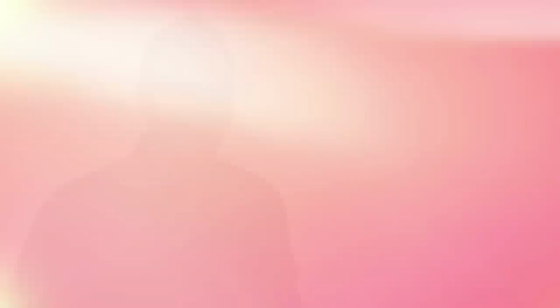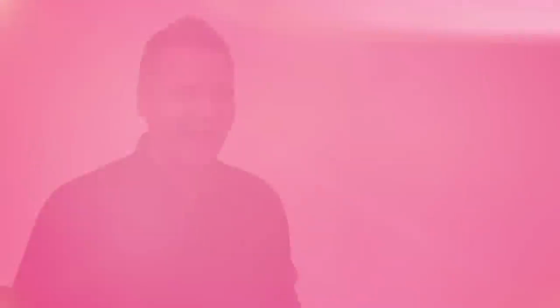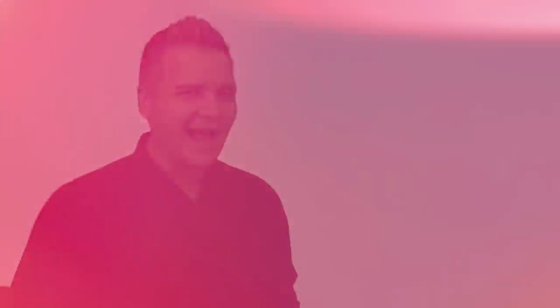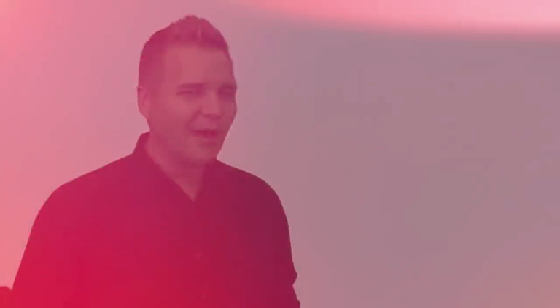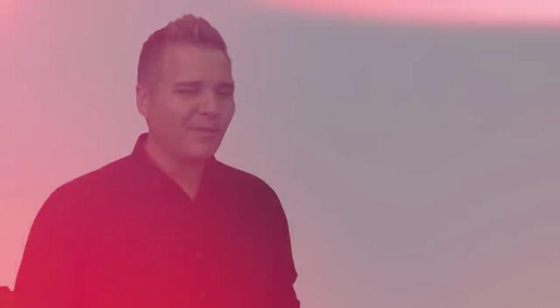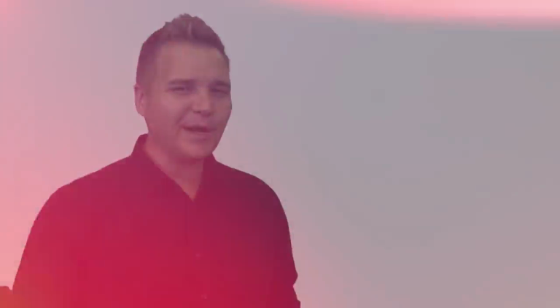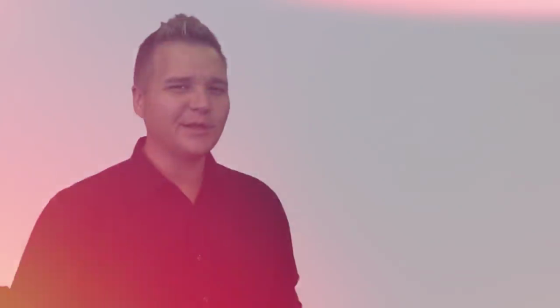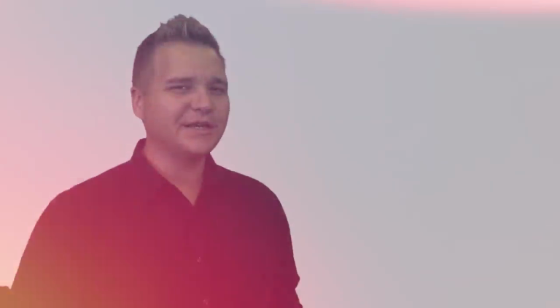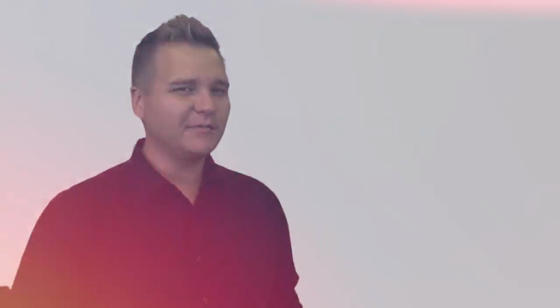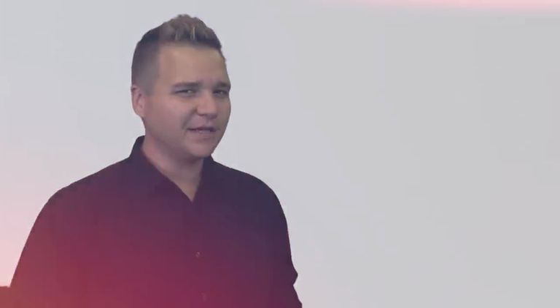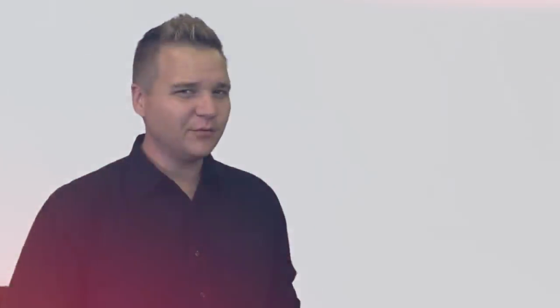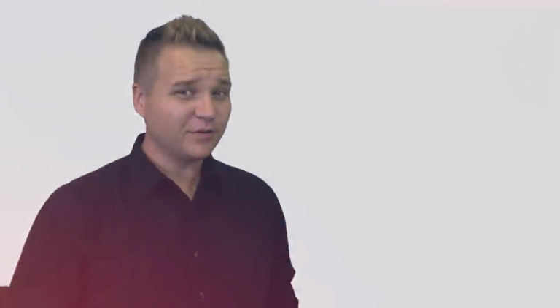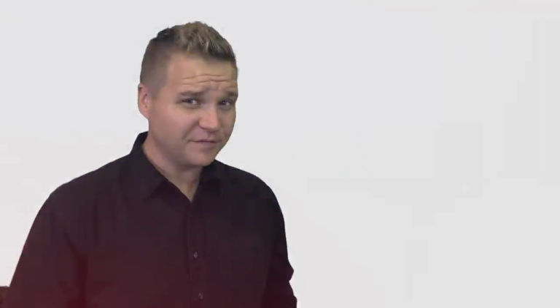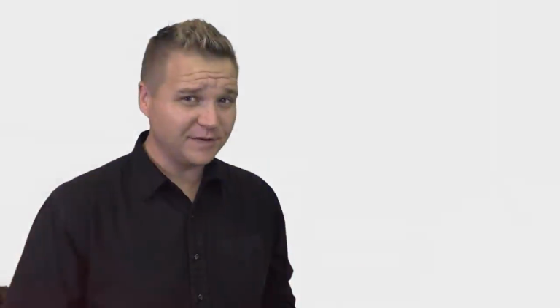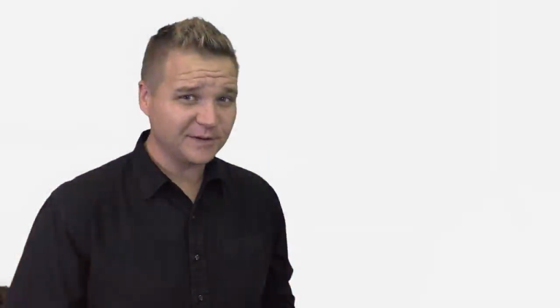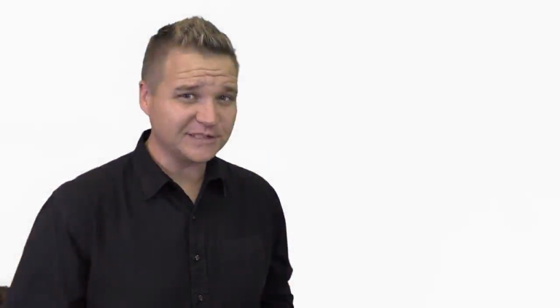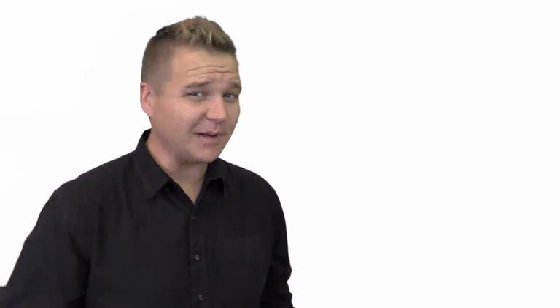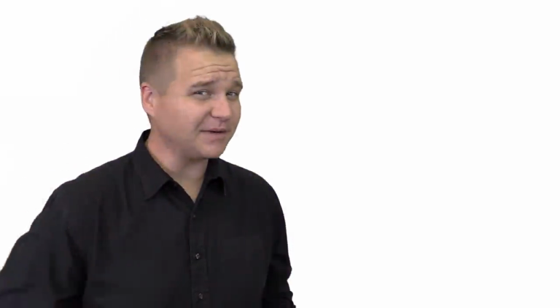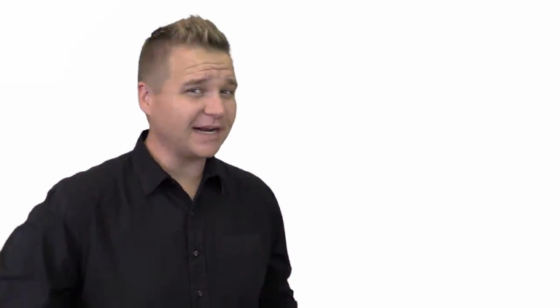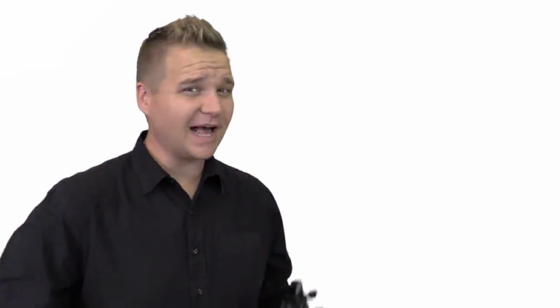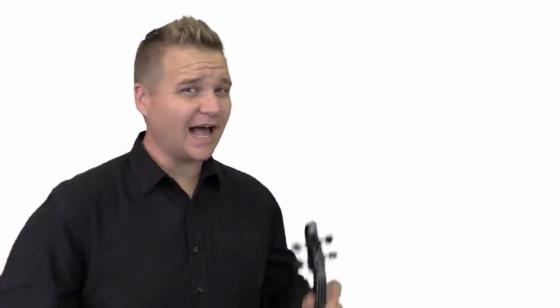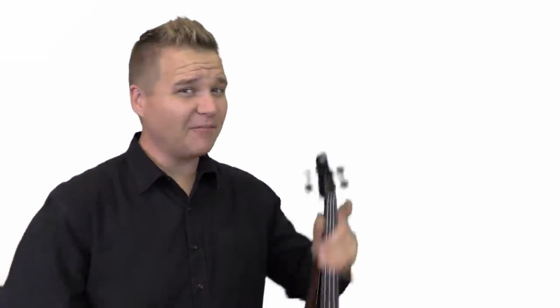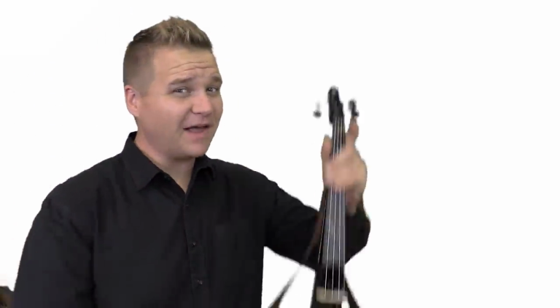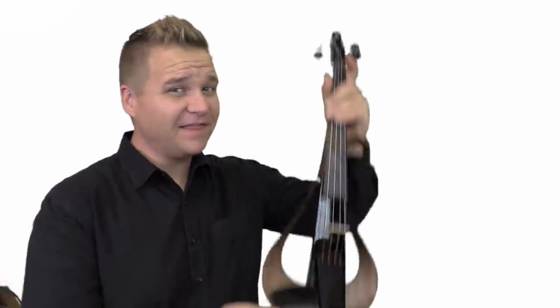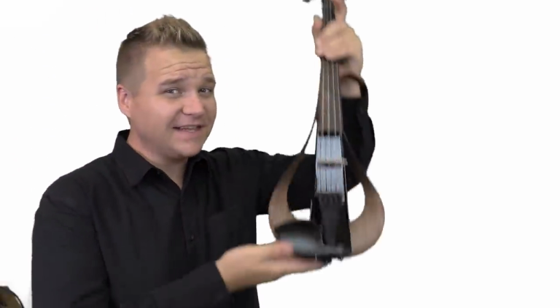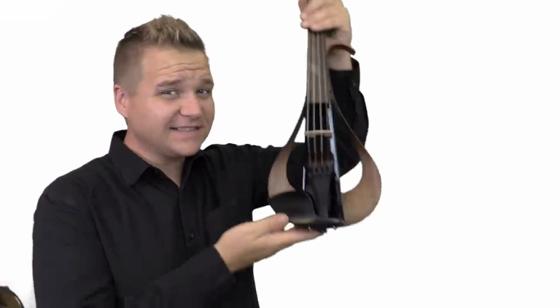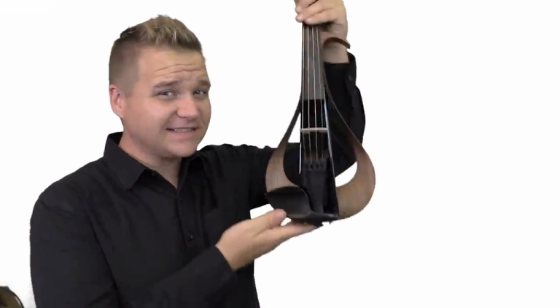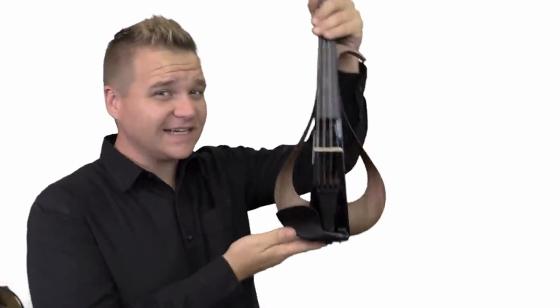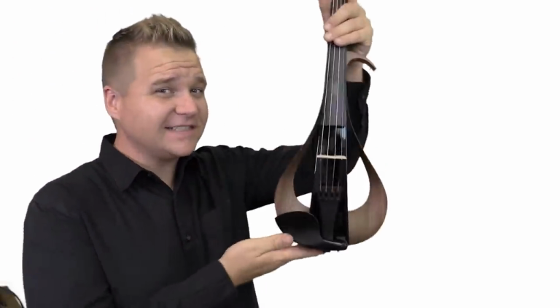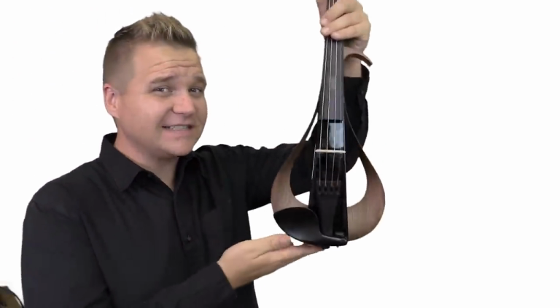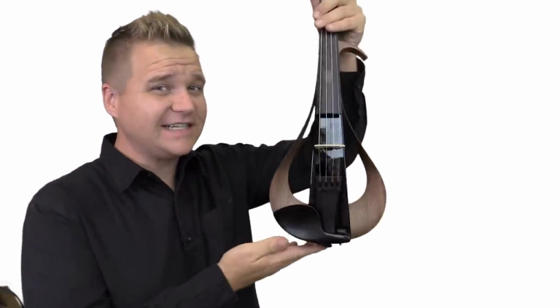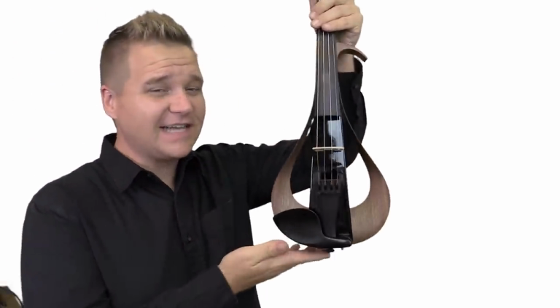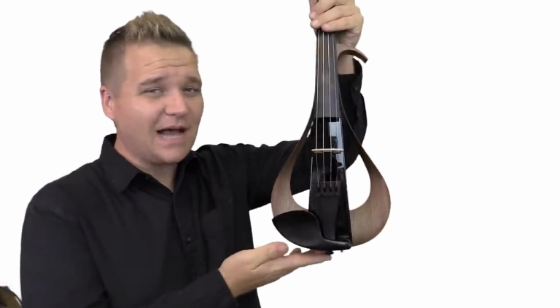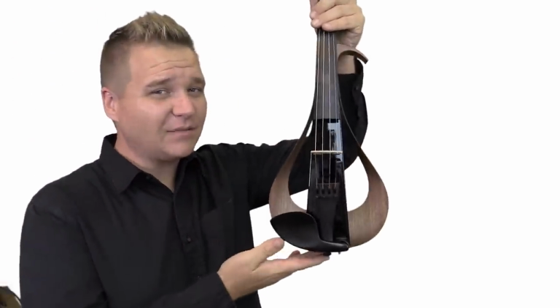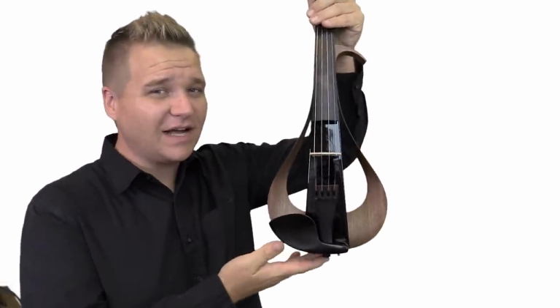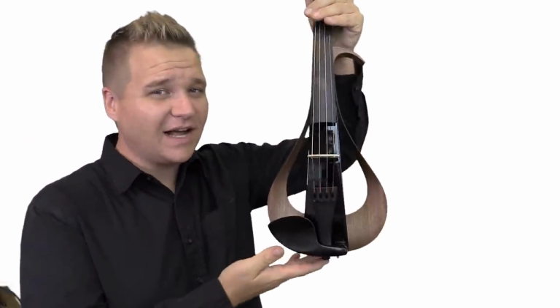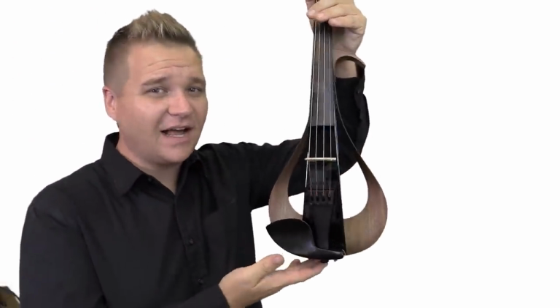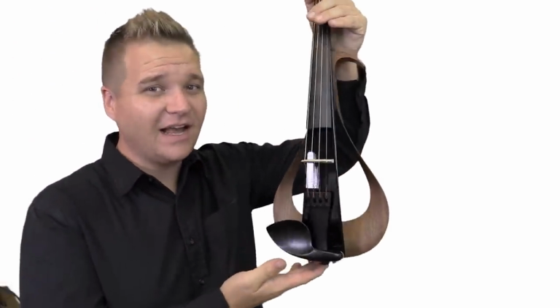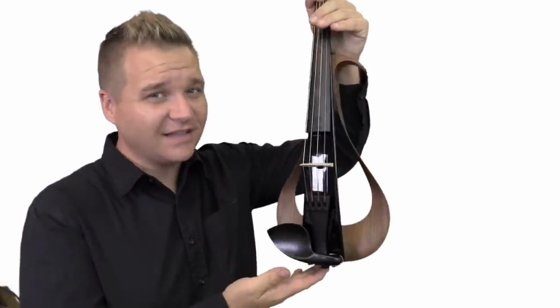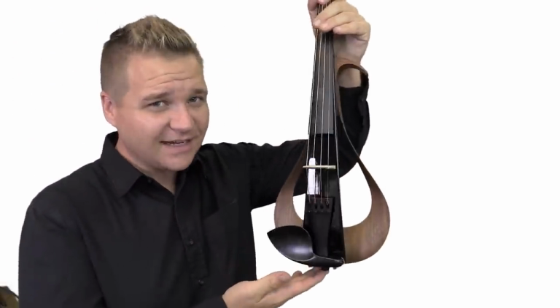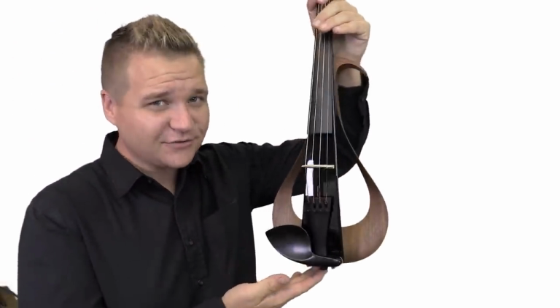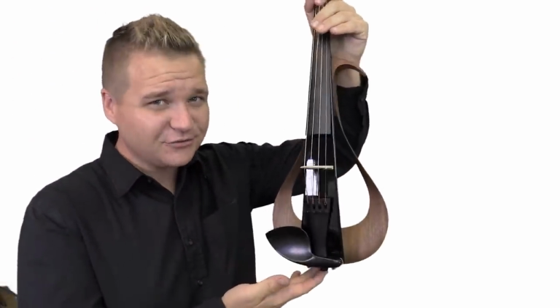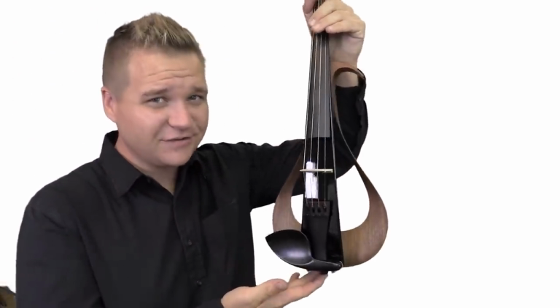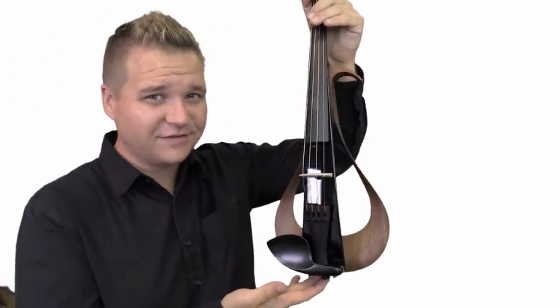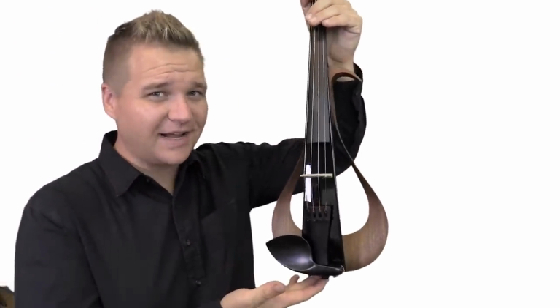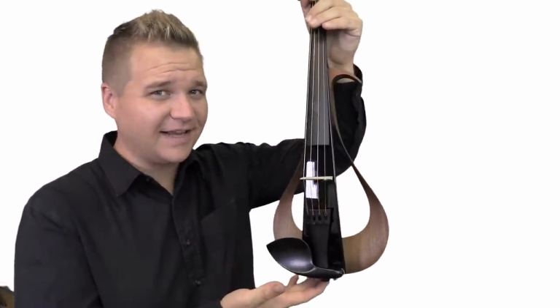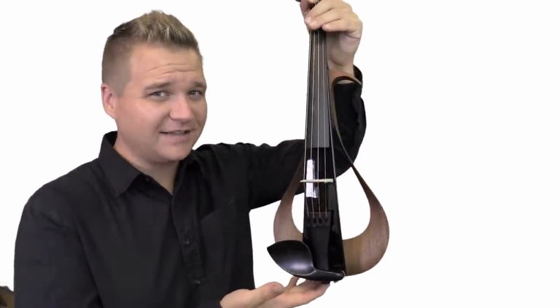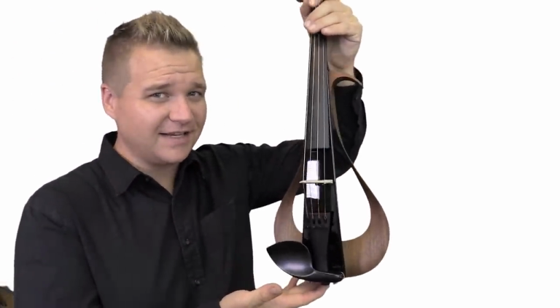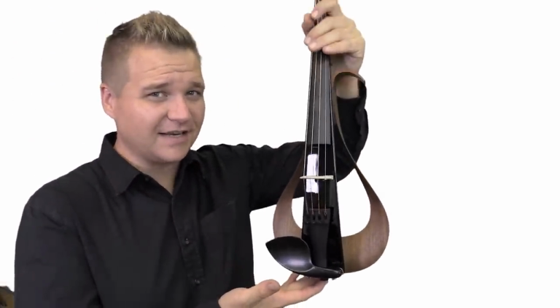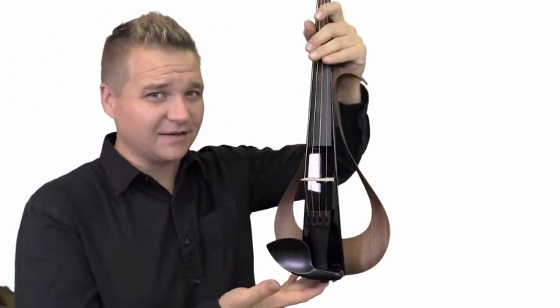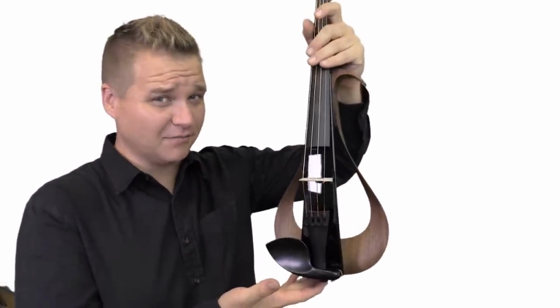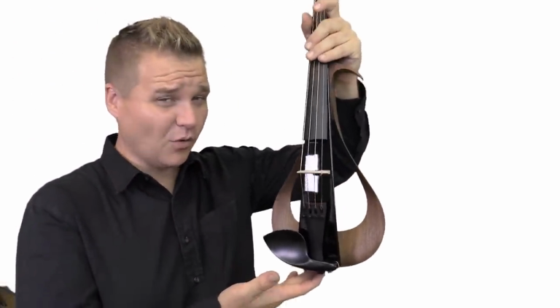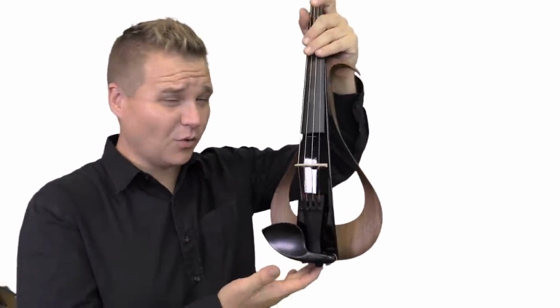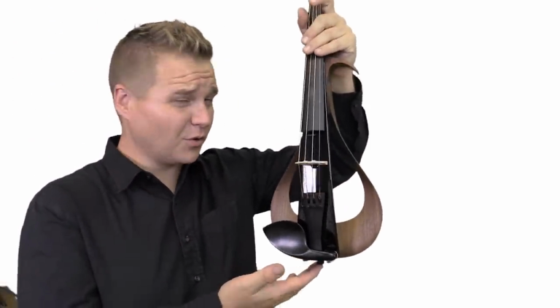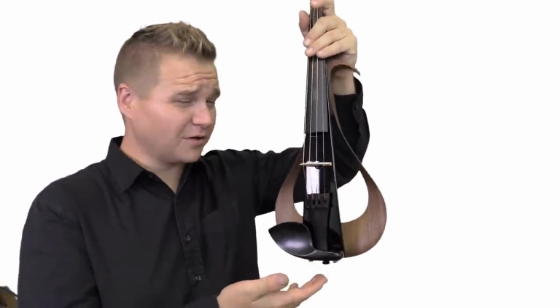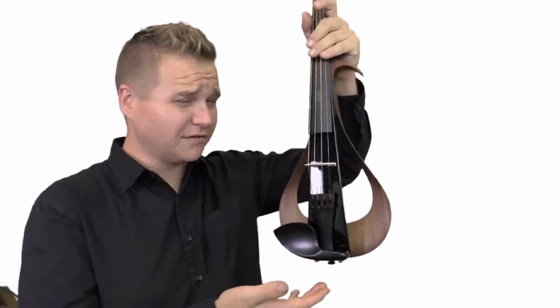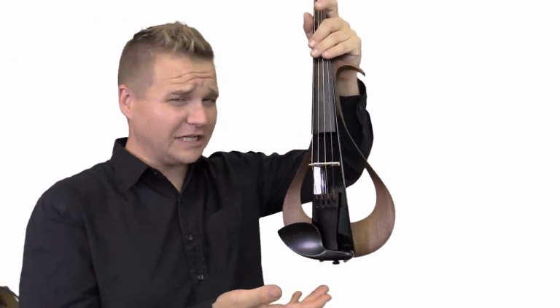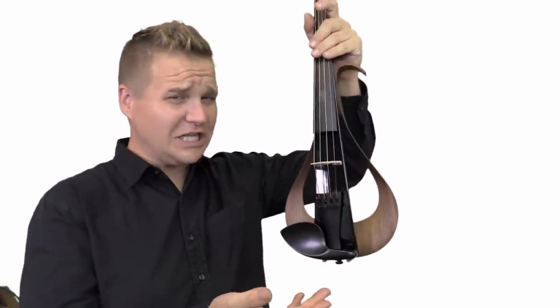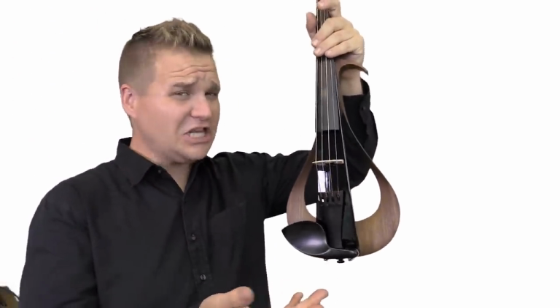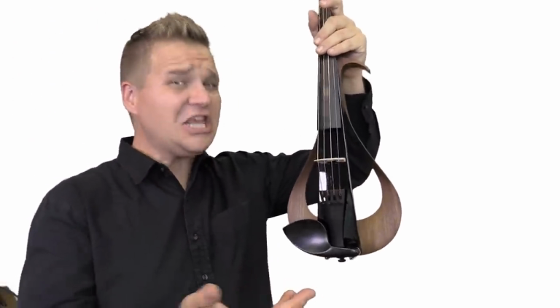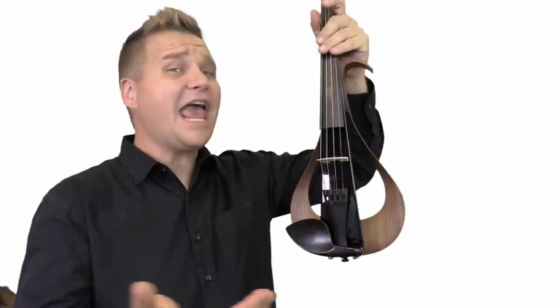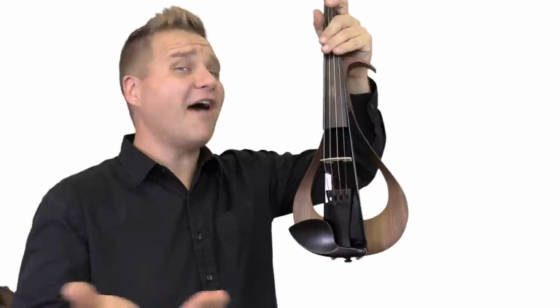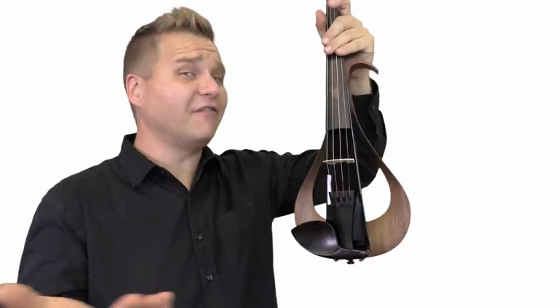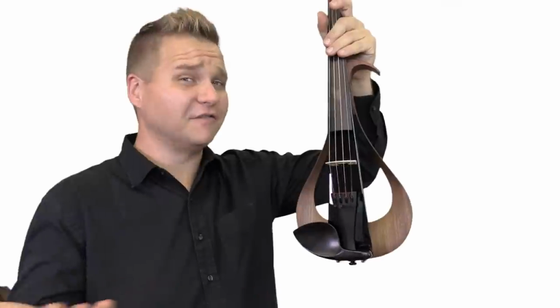Hey, I'm Michael O'Giblin with FiddlerShop.com, and this is the Yamaha Electric Violin, or YEV.